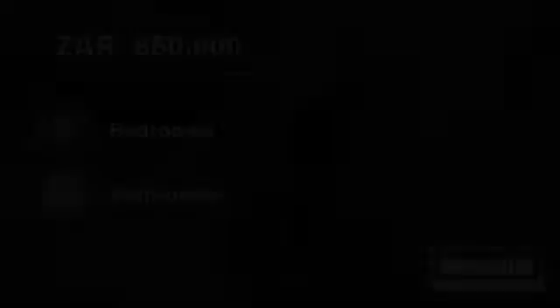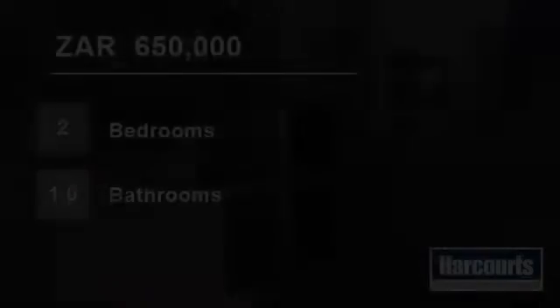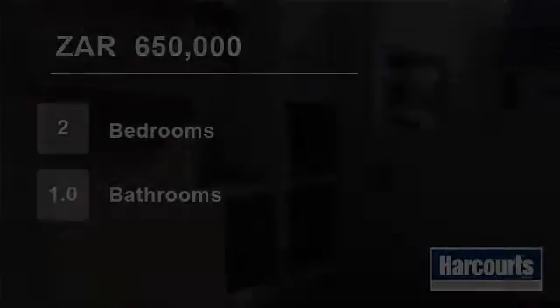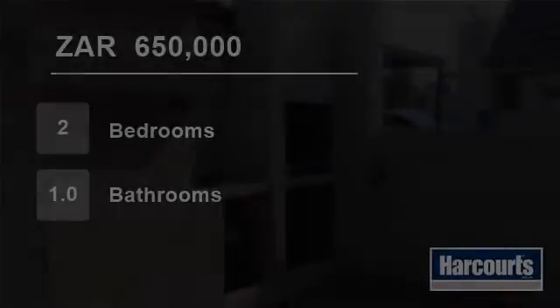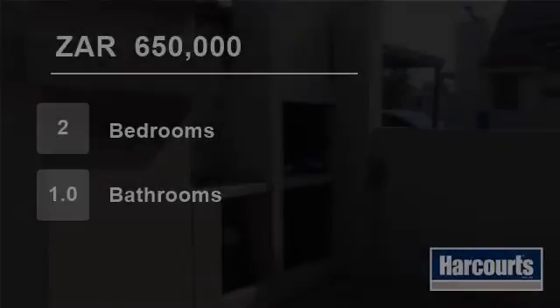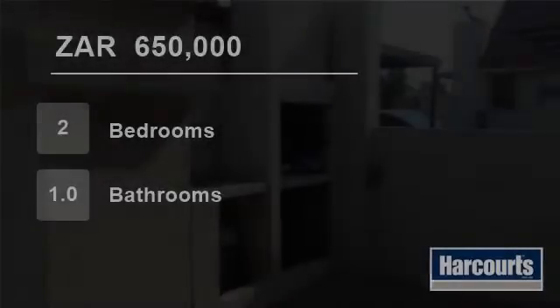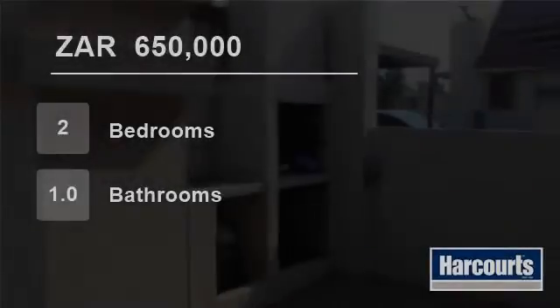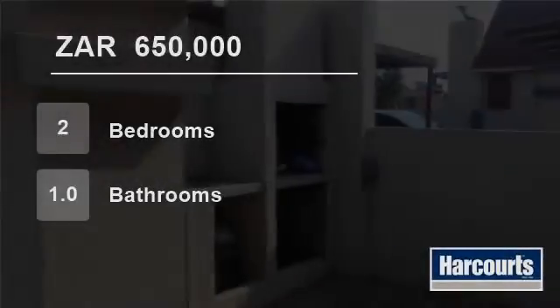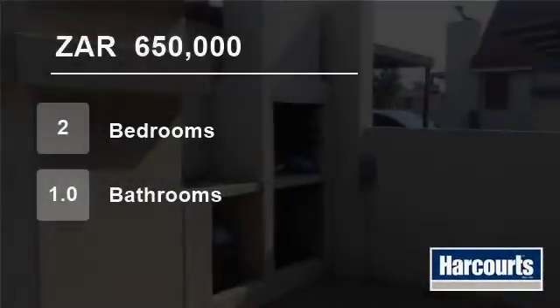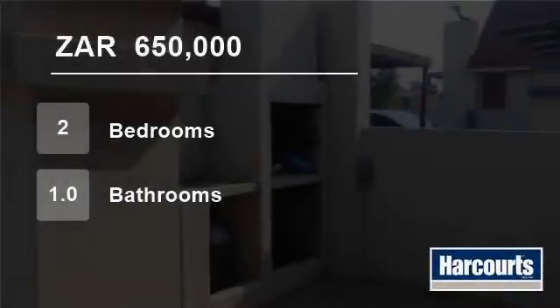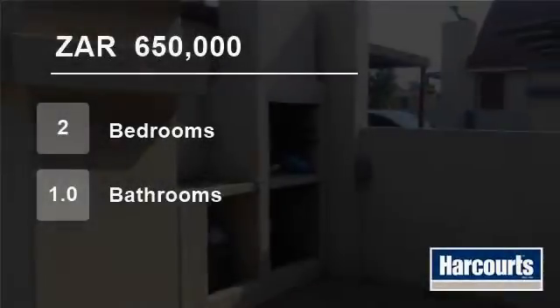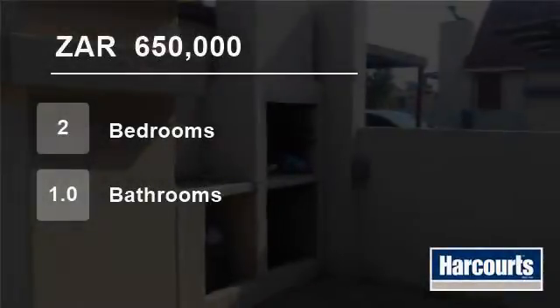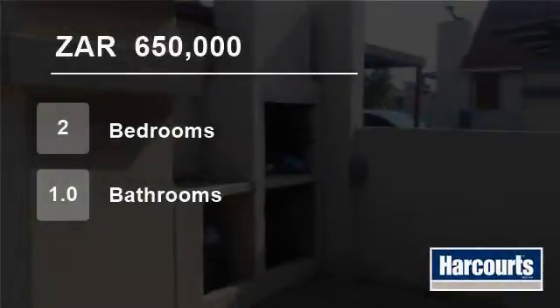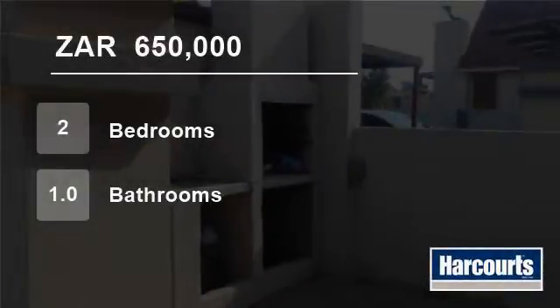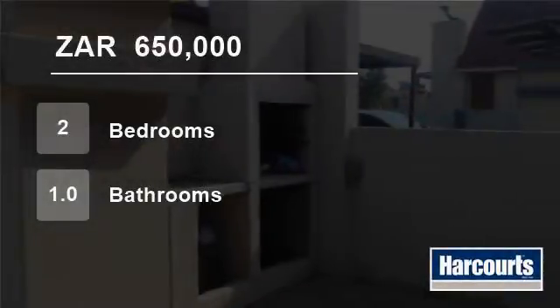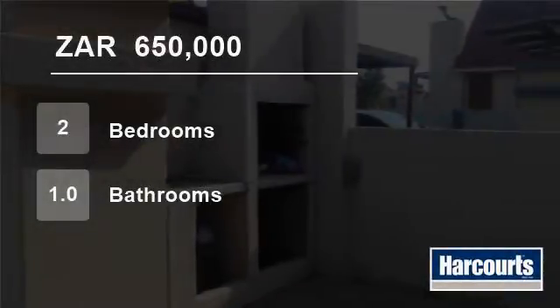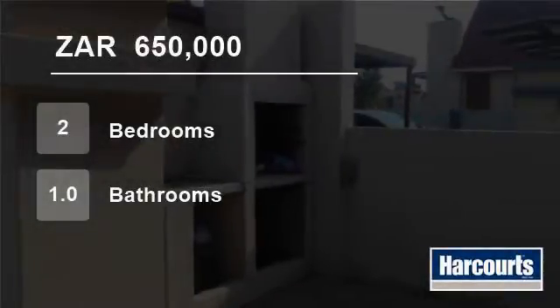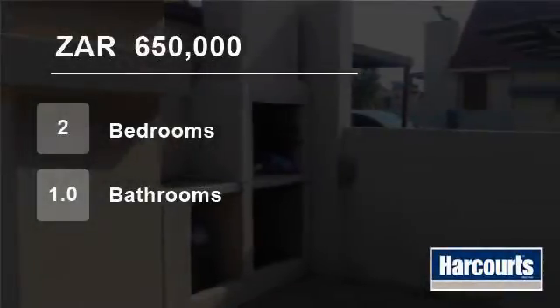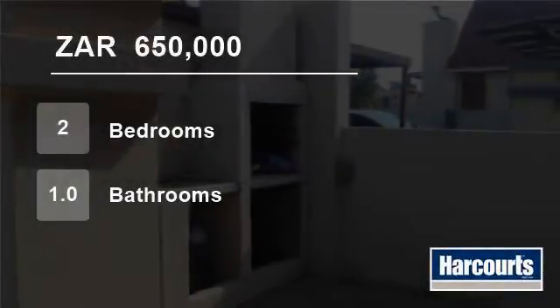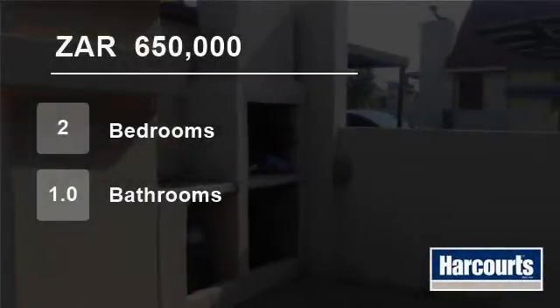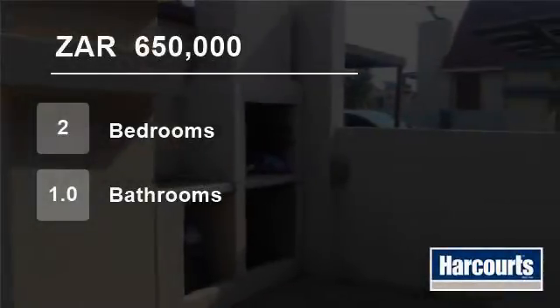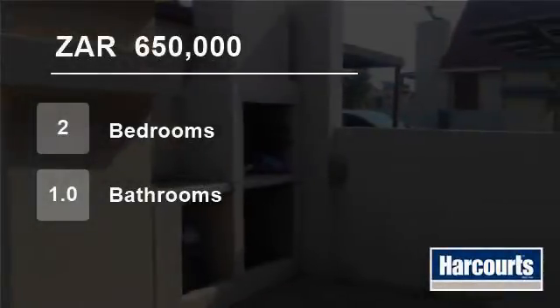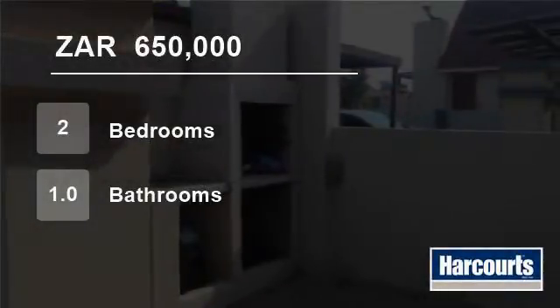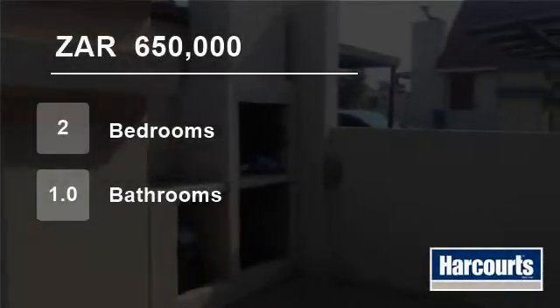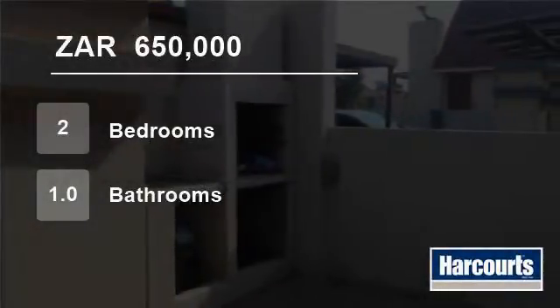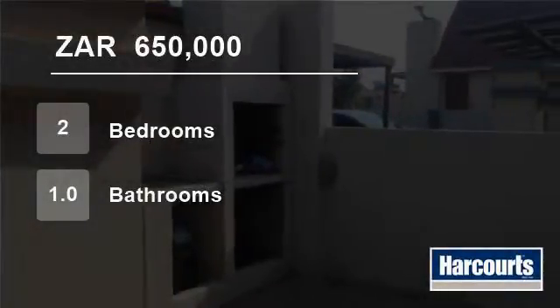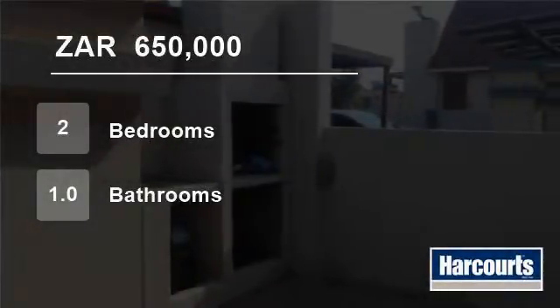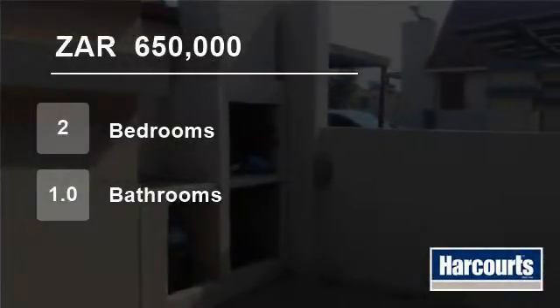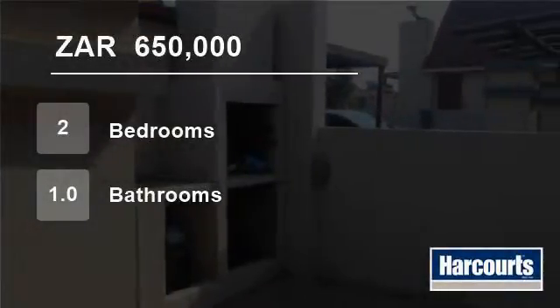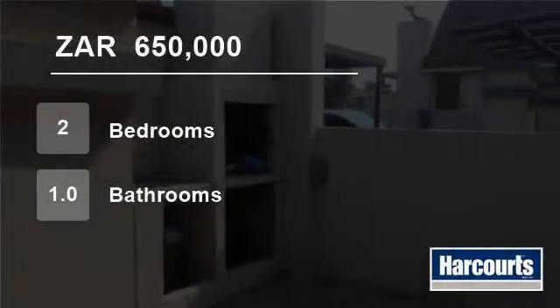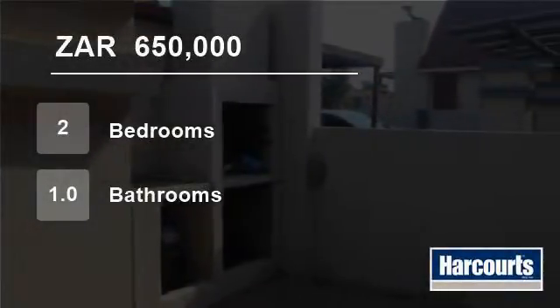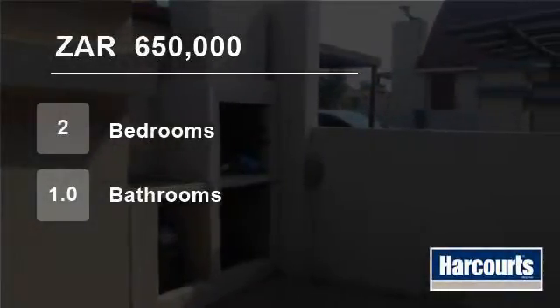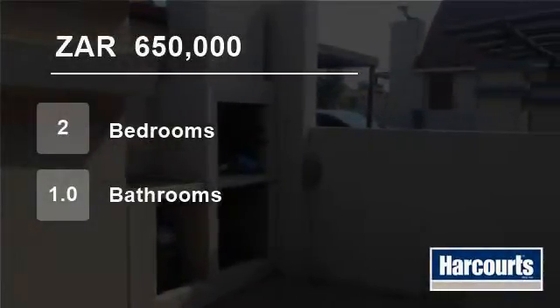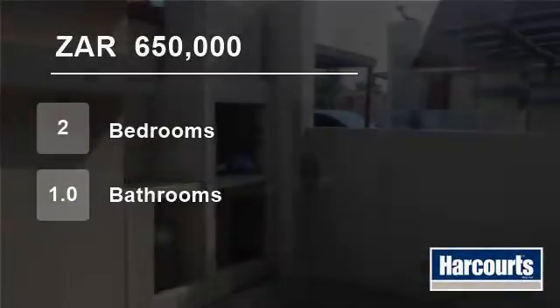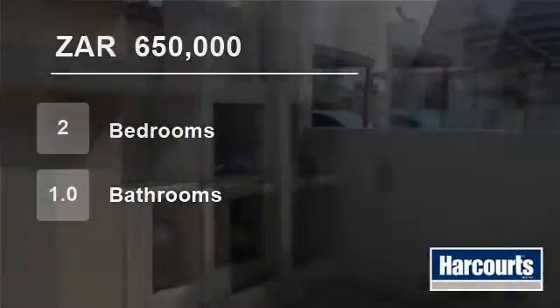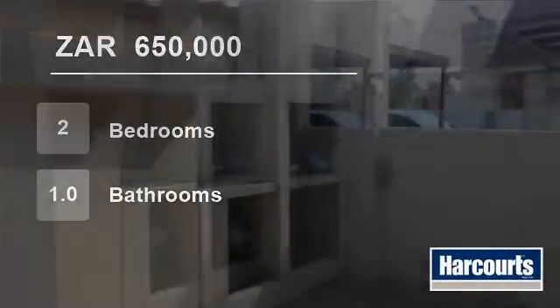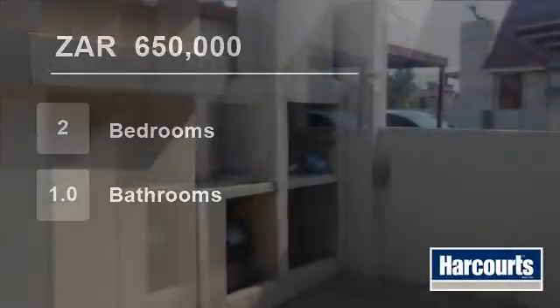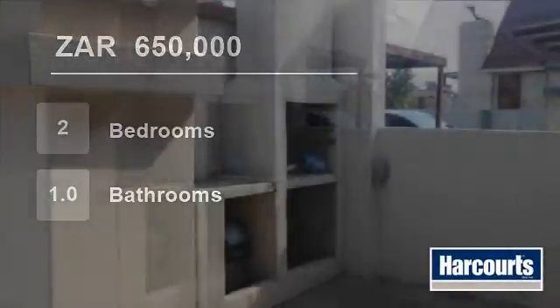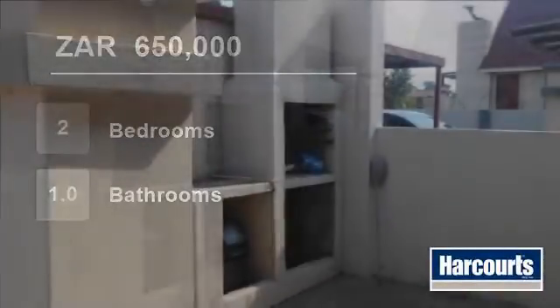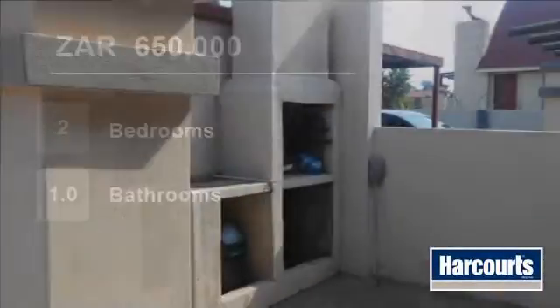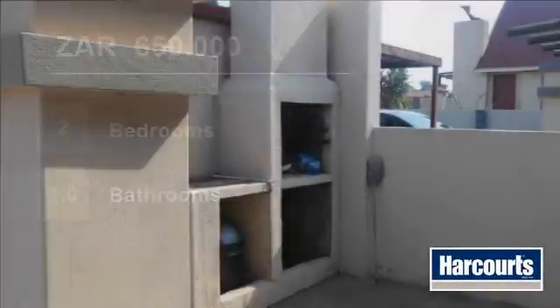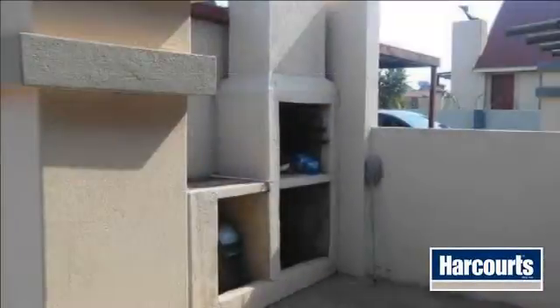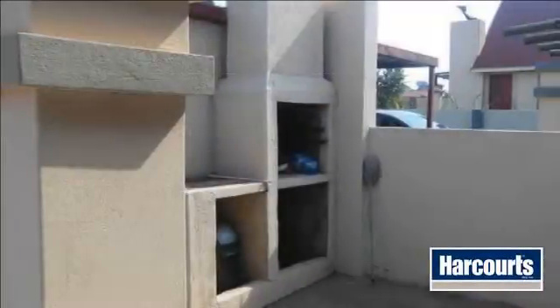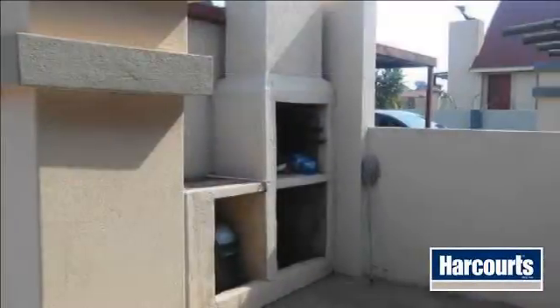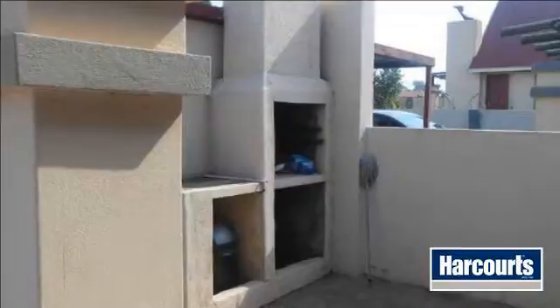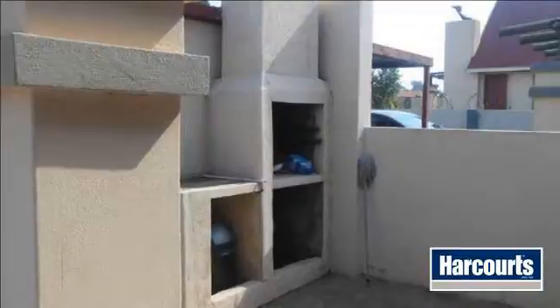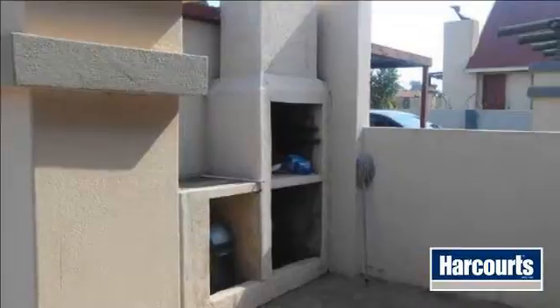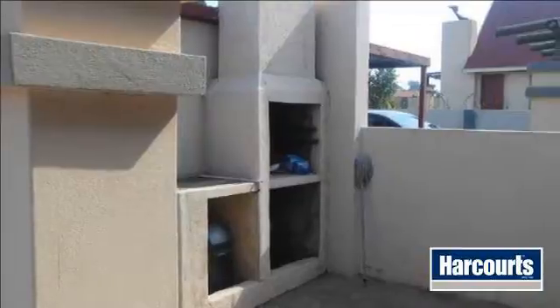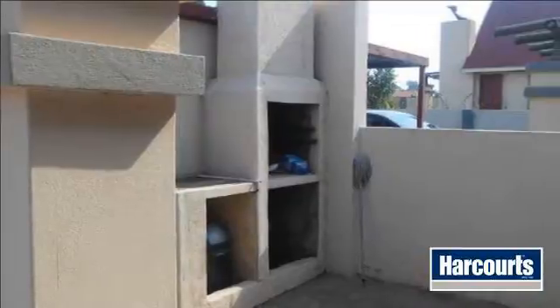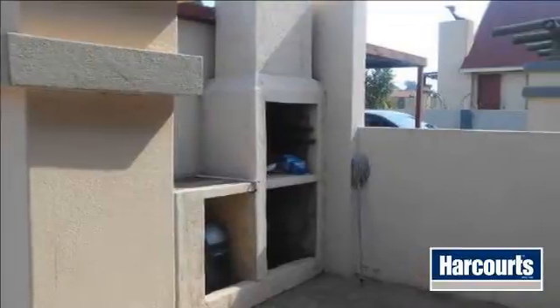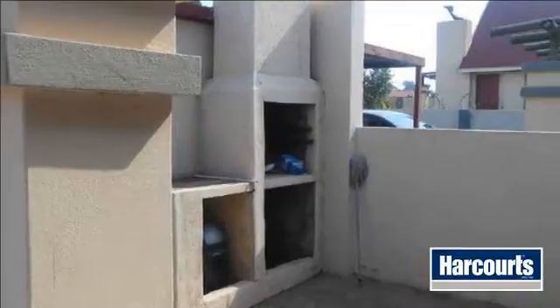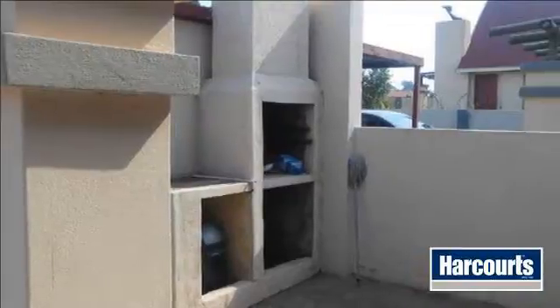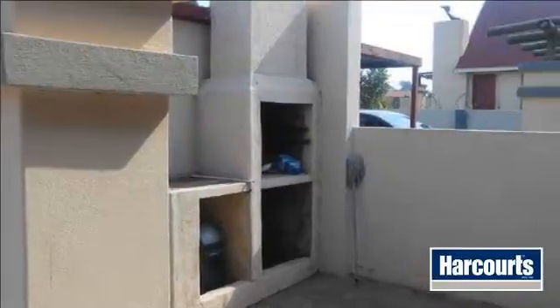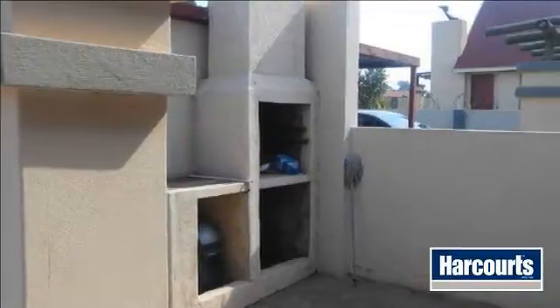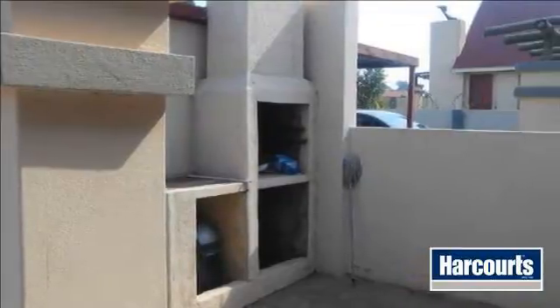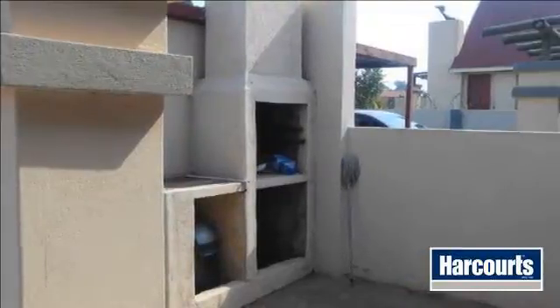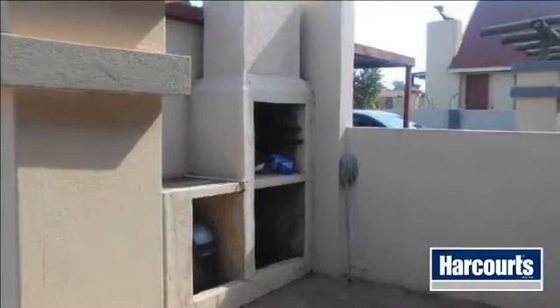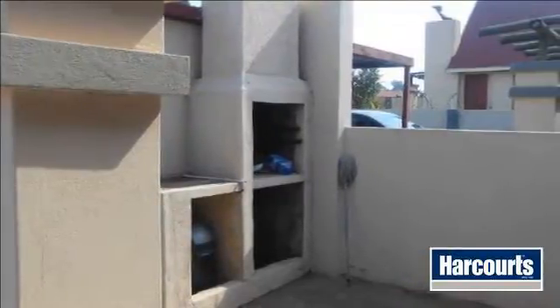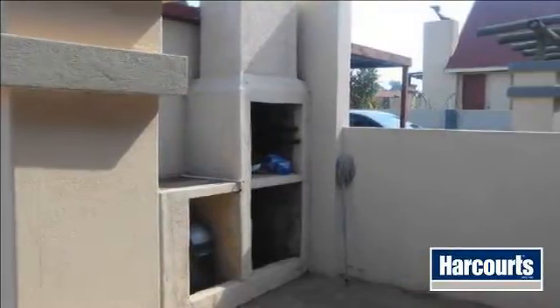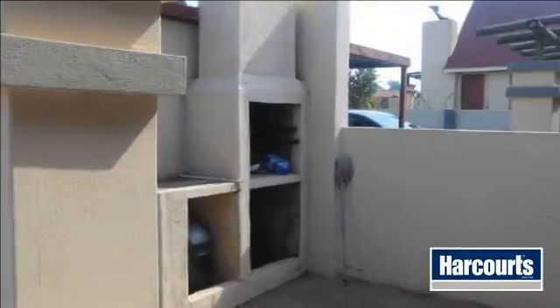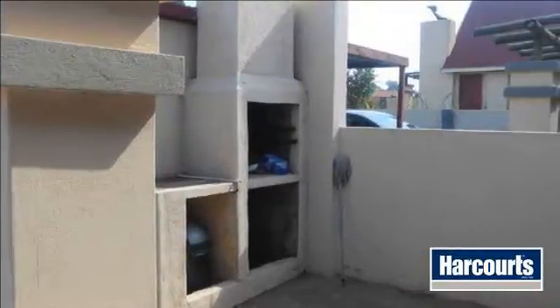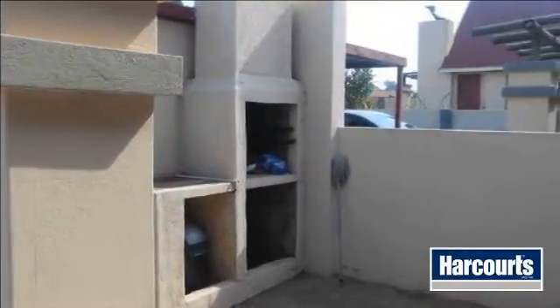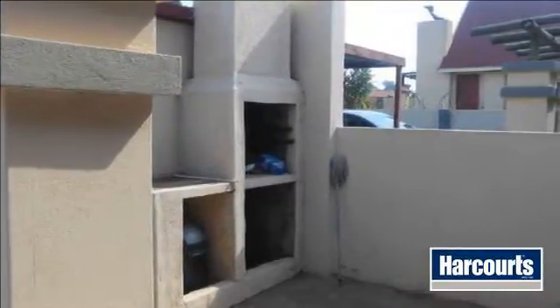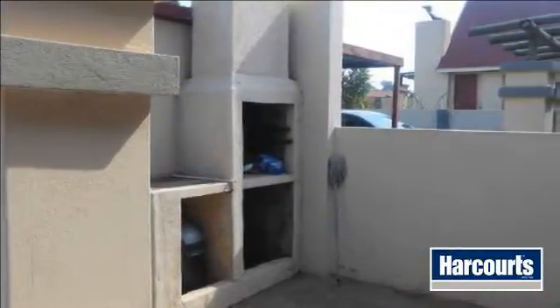Welcome to this two-bedroom townhouse for sale in Tasbid Park, Emololeni, South Africa for R650,000.